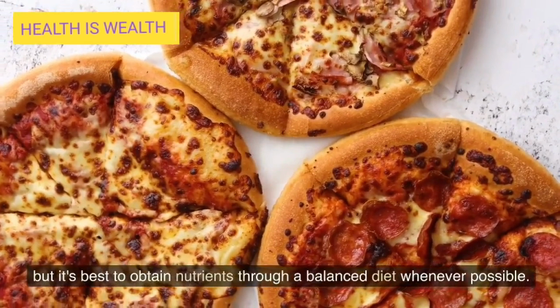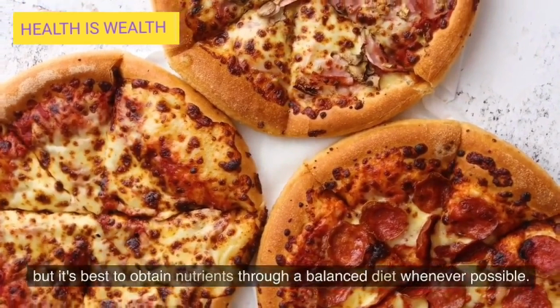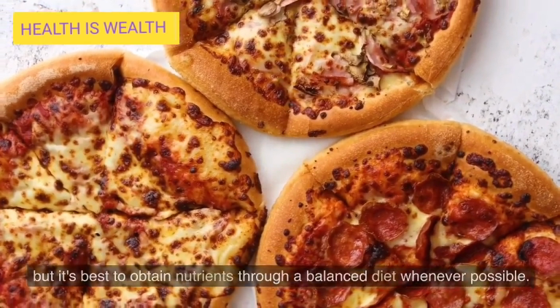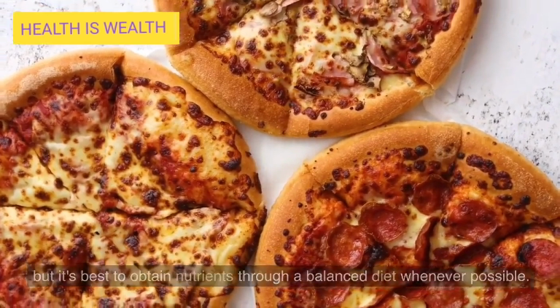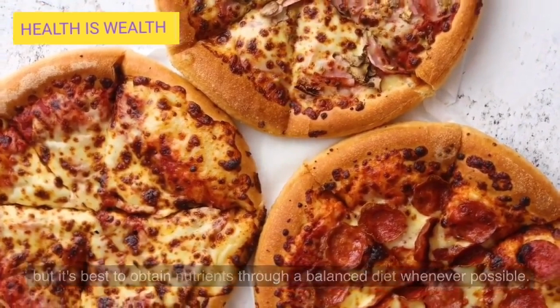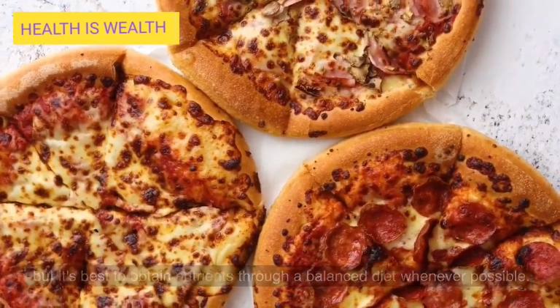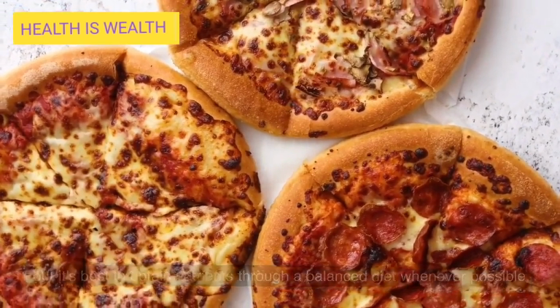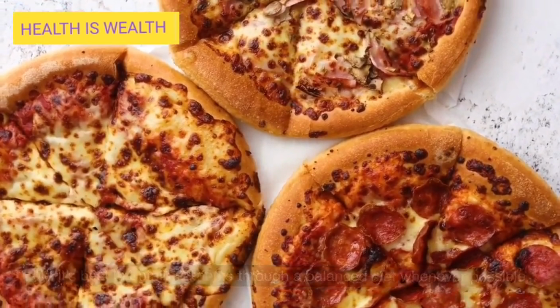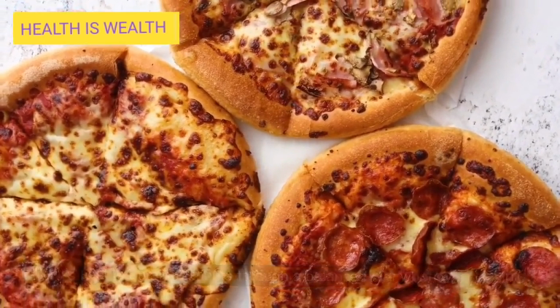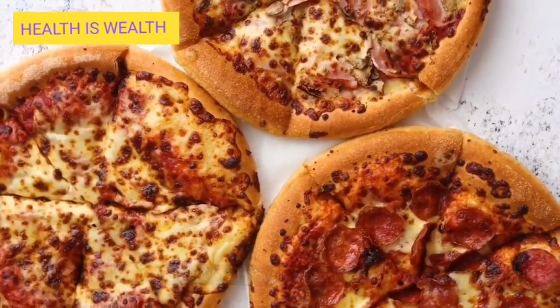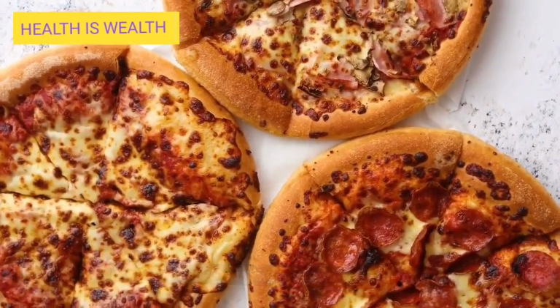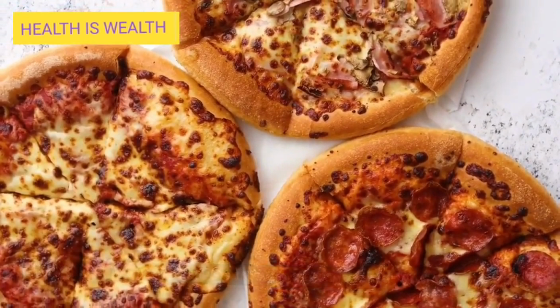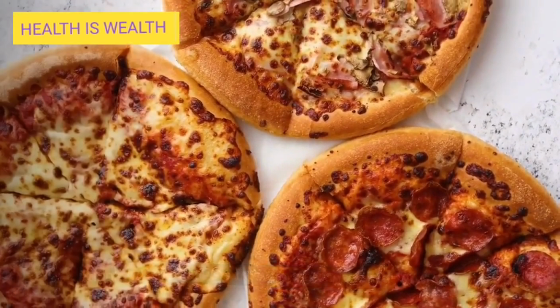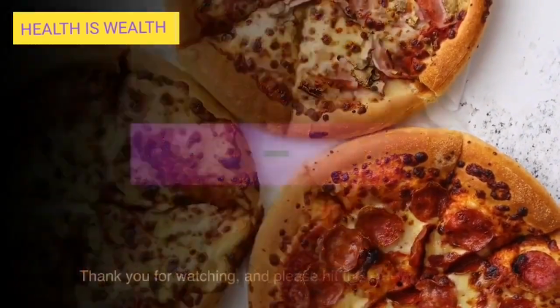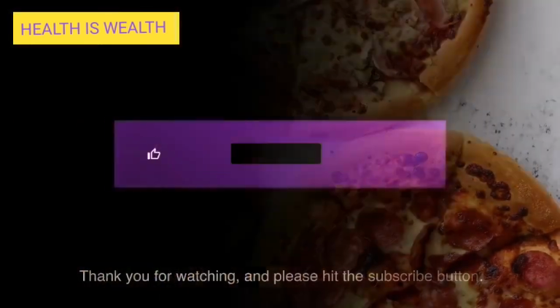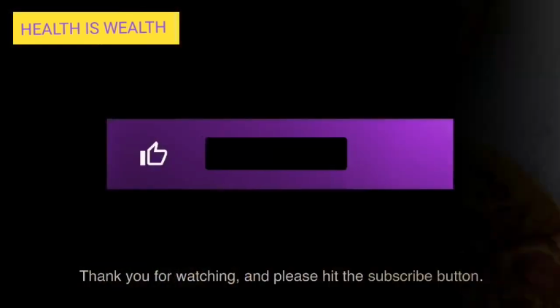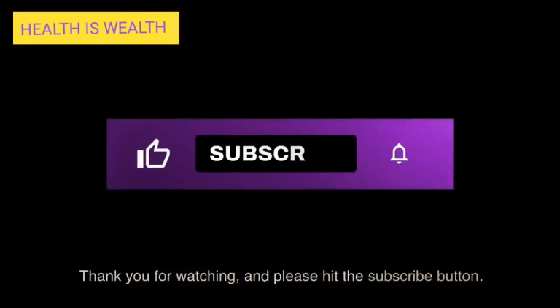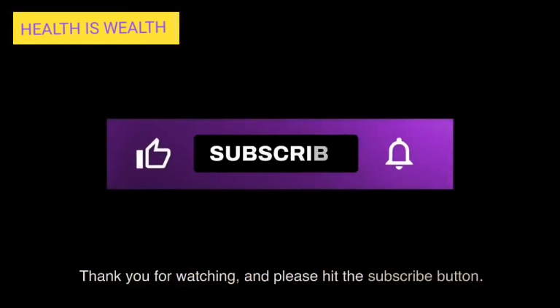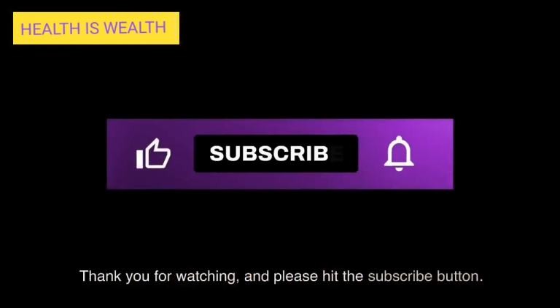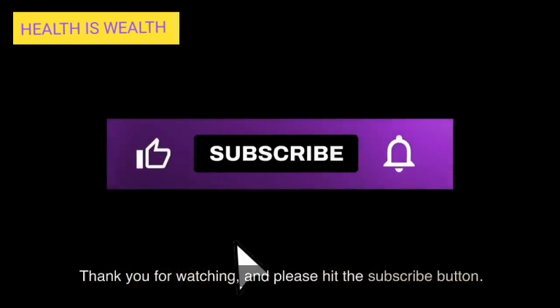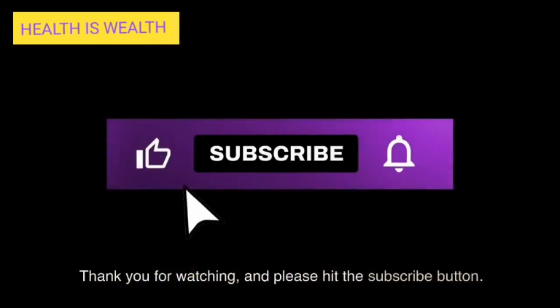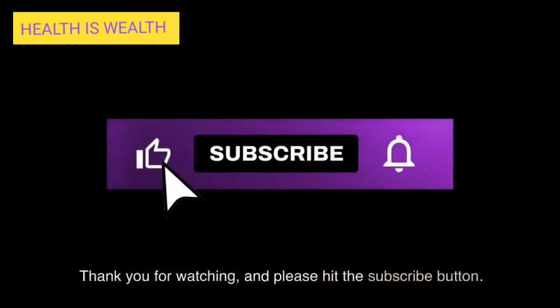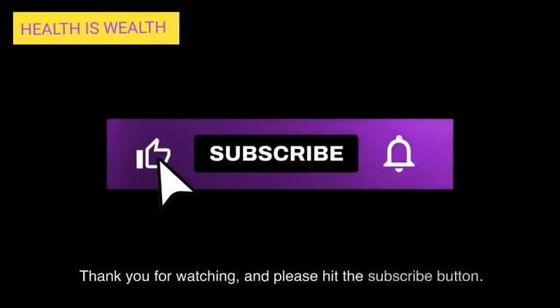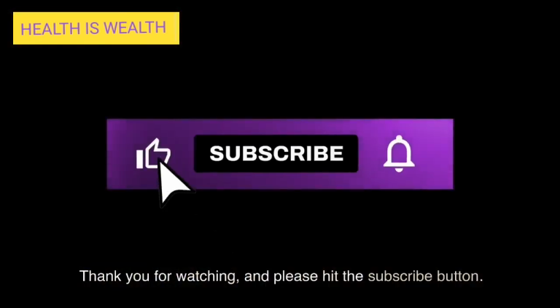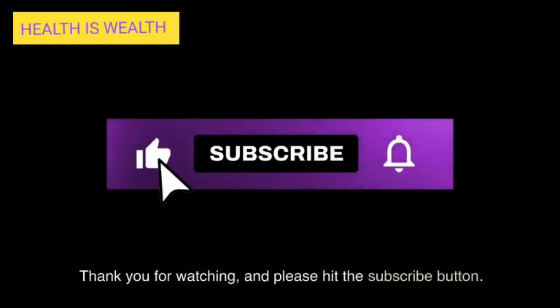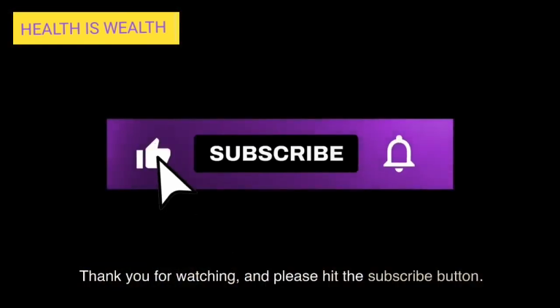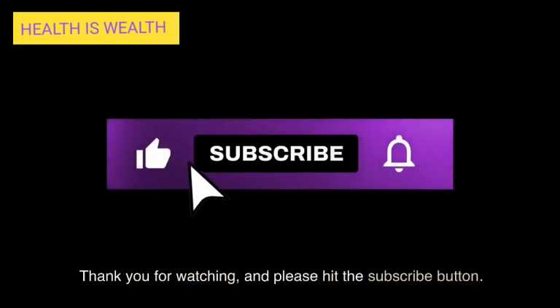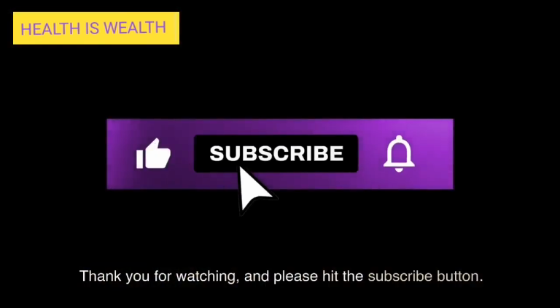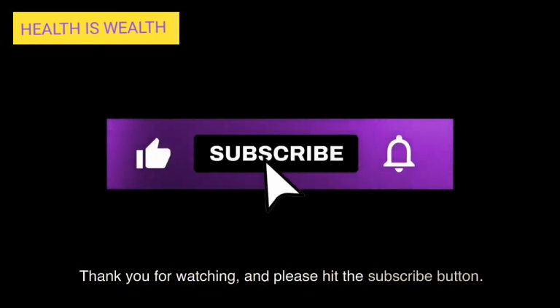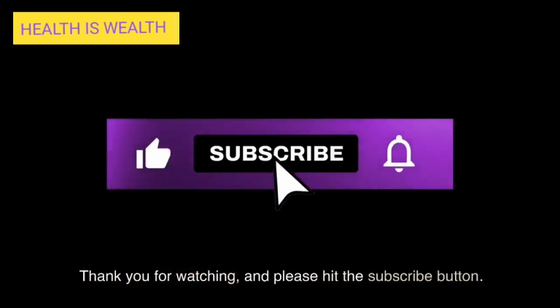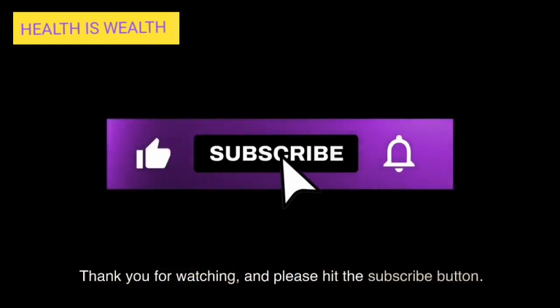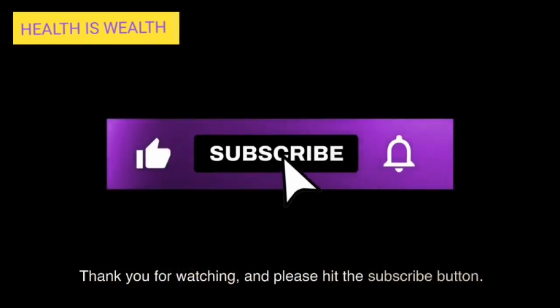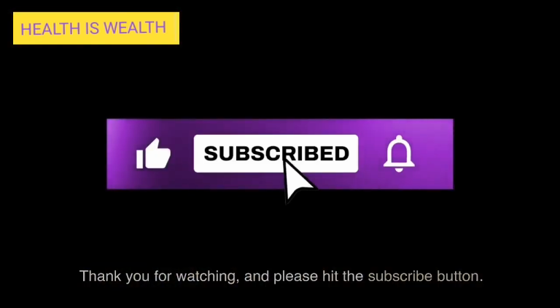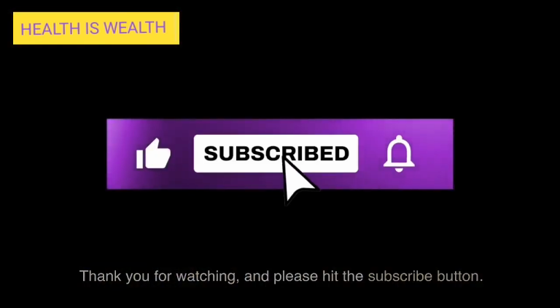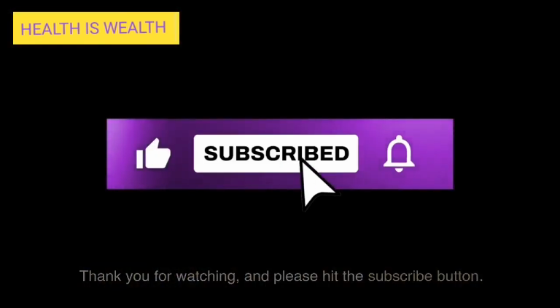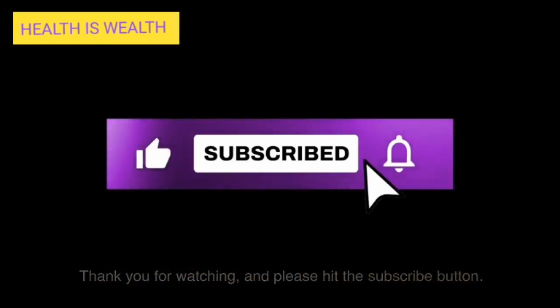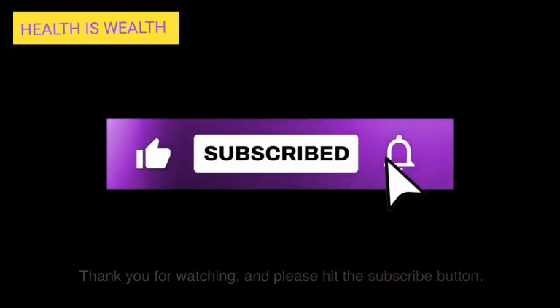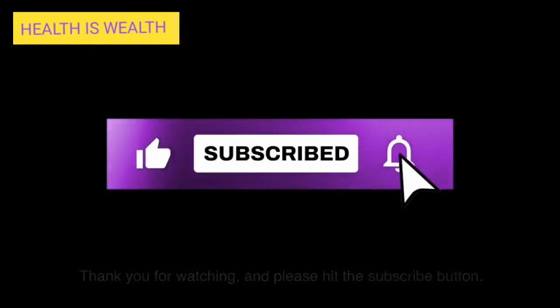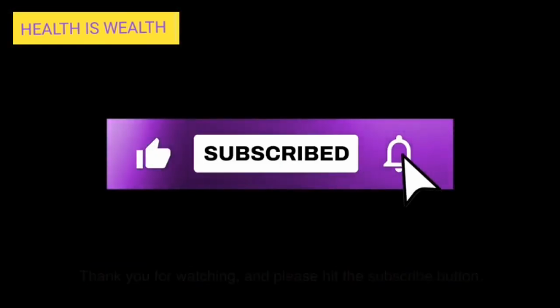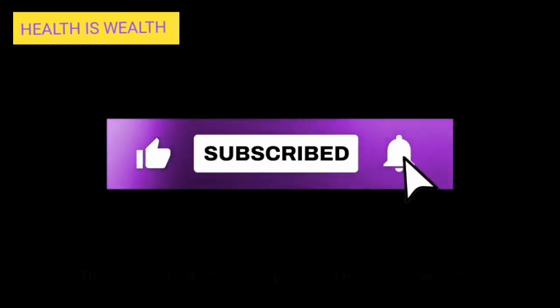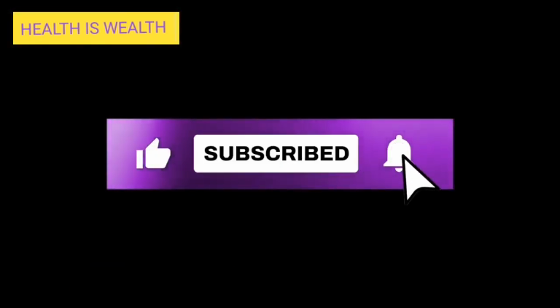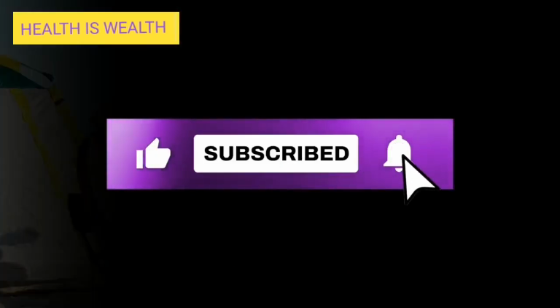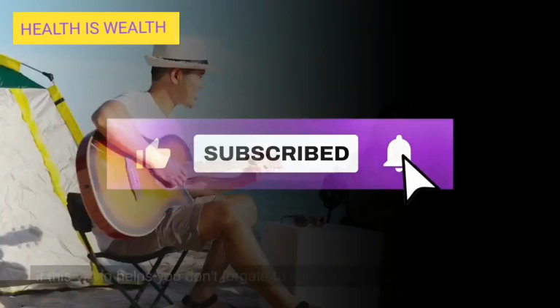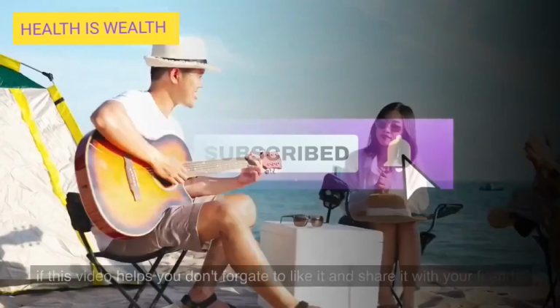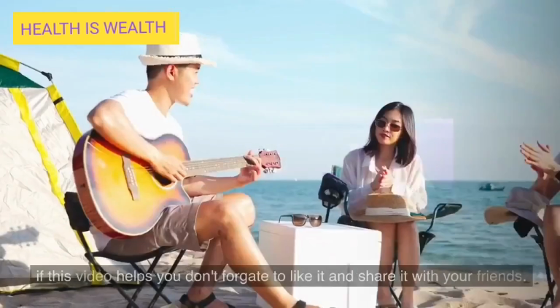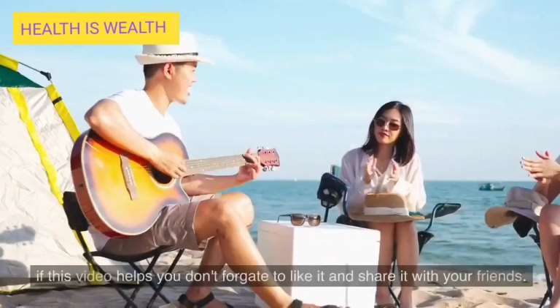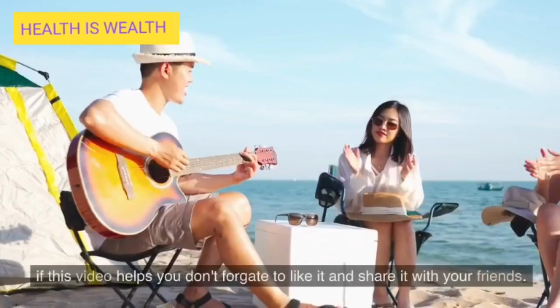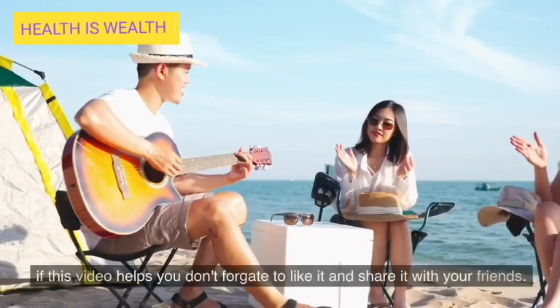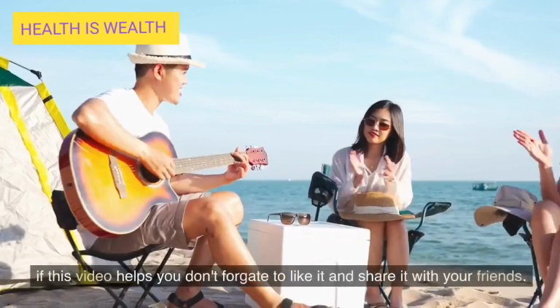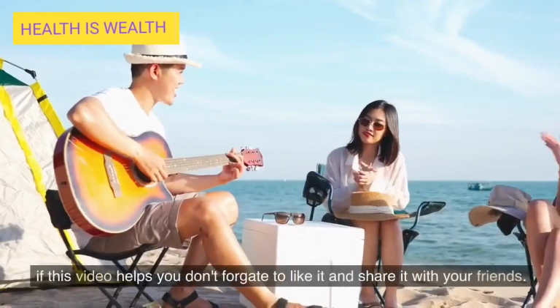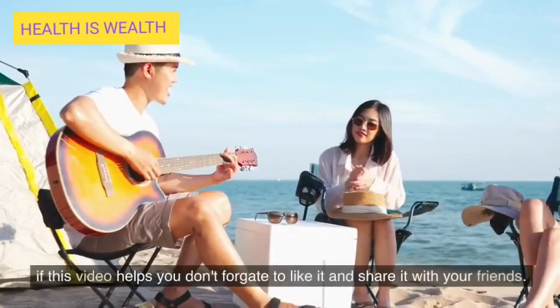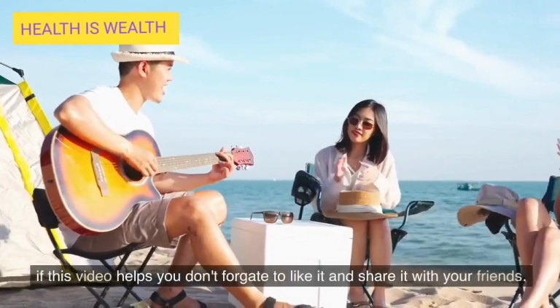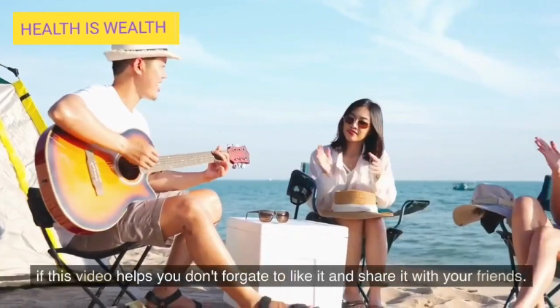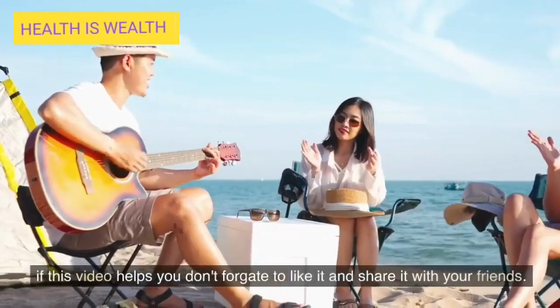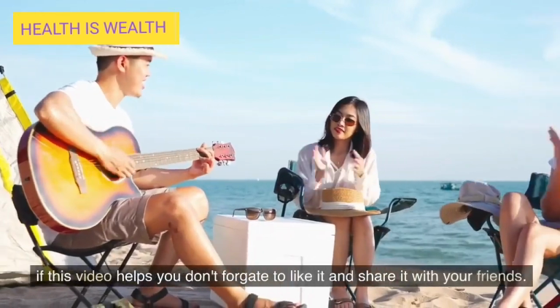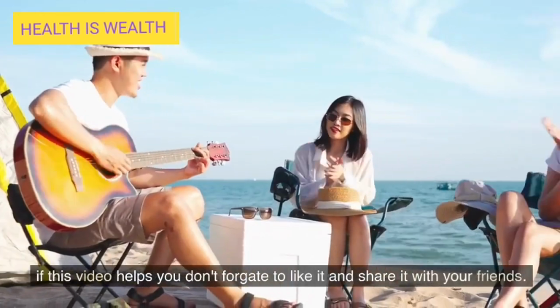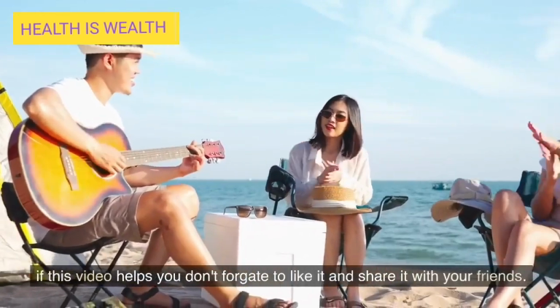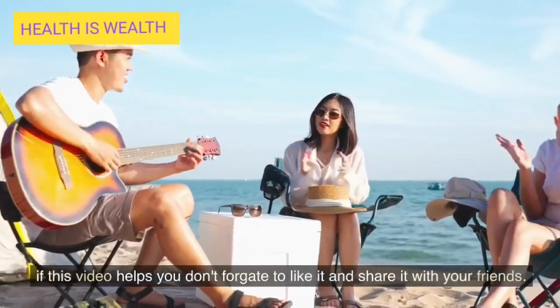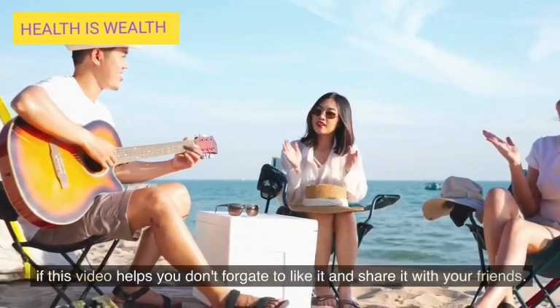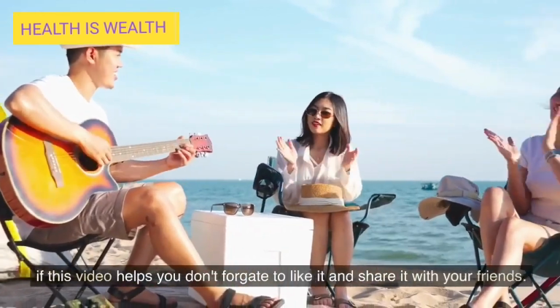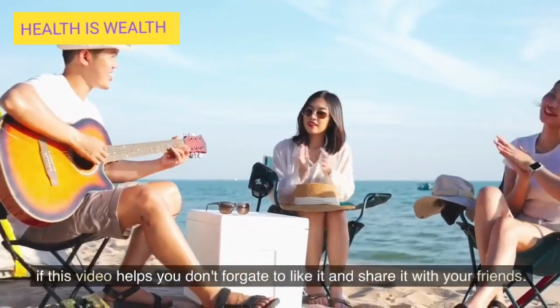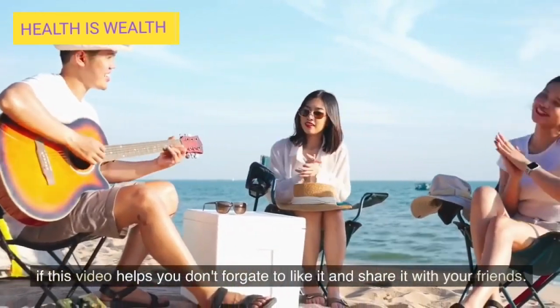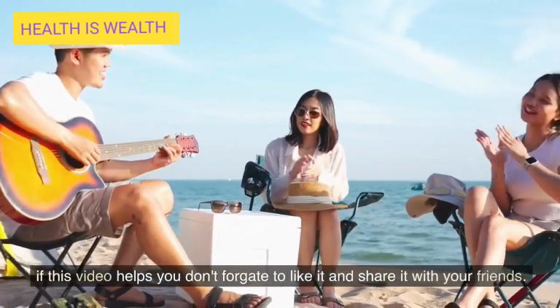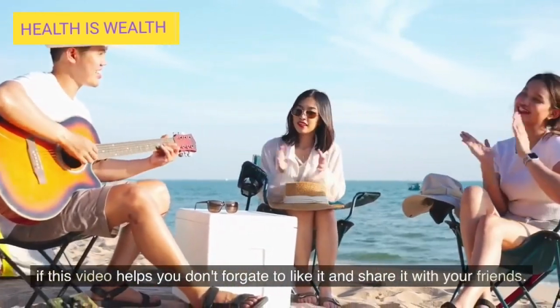Thank you for watching. Please hit the subscribe button. If this video helps you, don't forget to like it and share it with your friends.